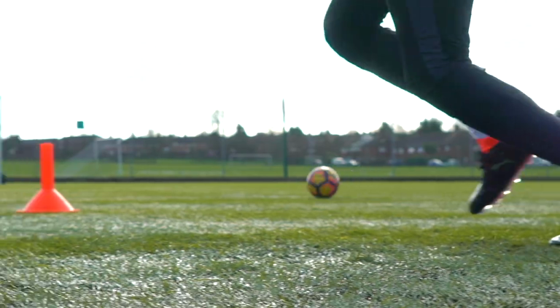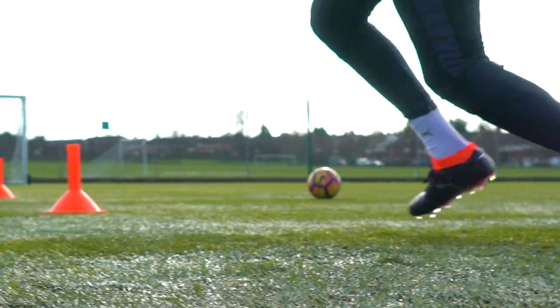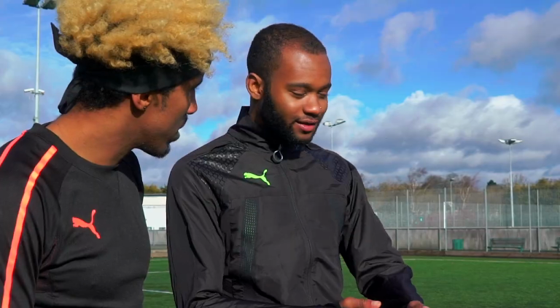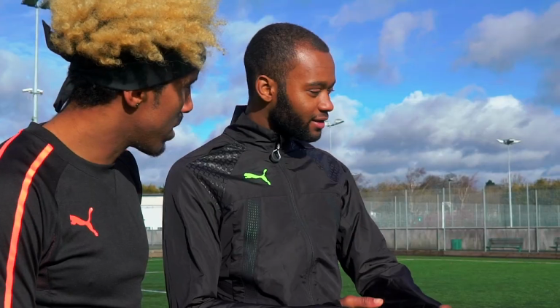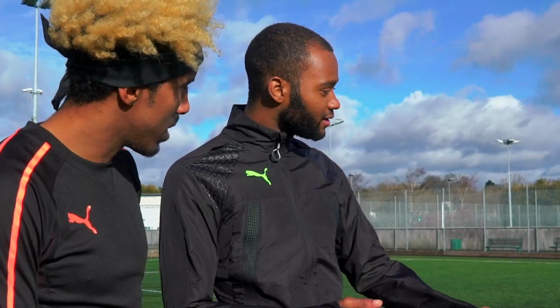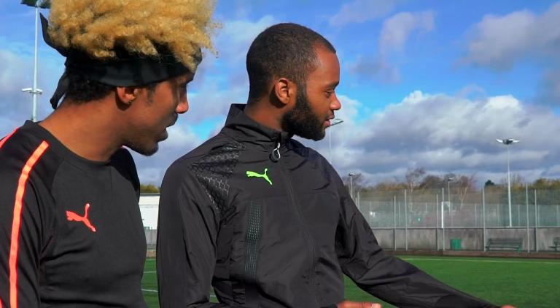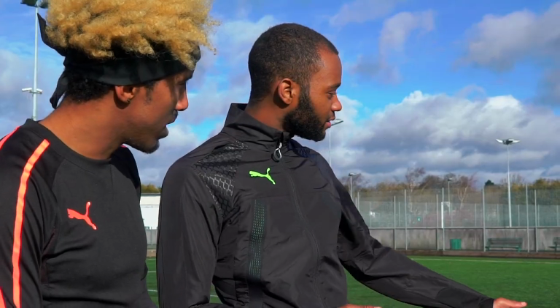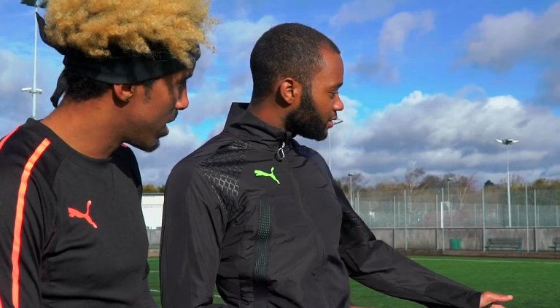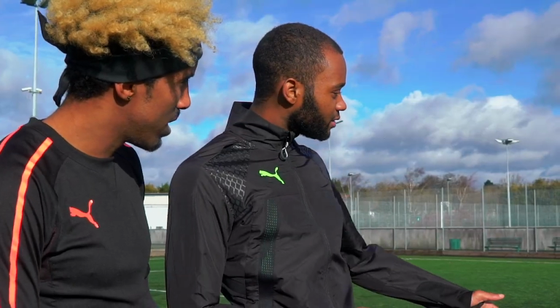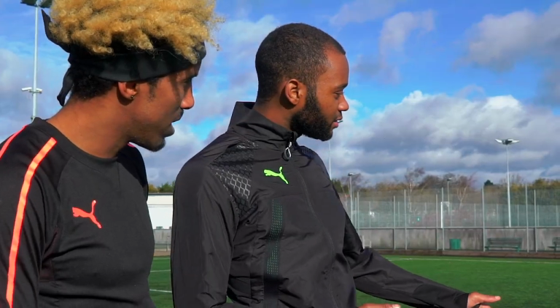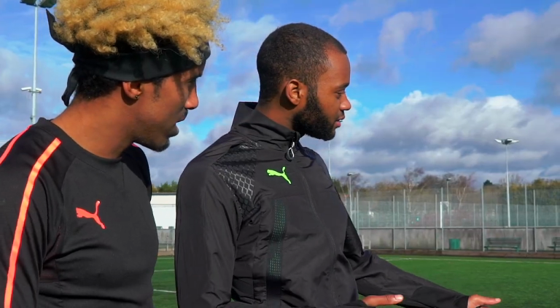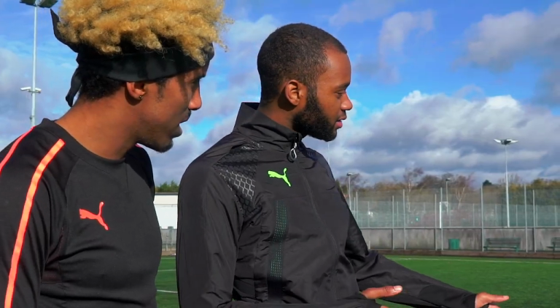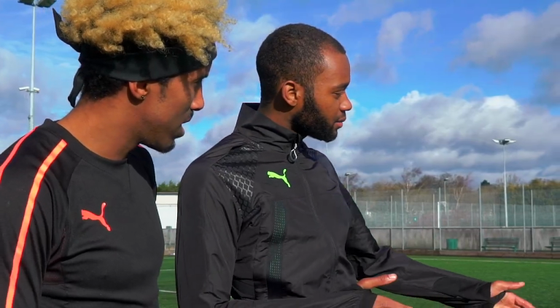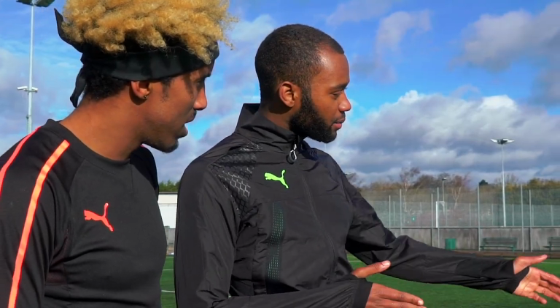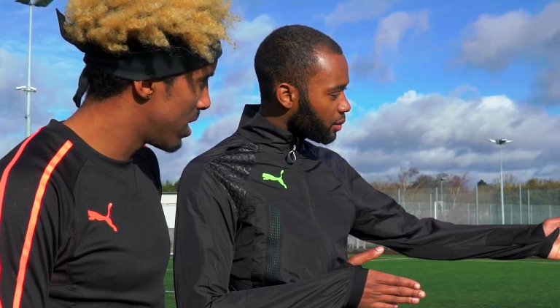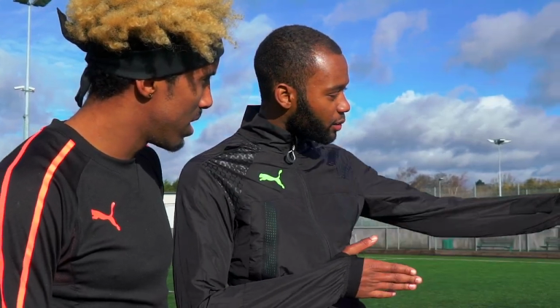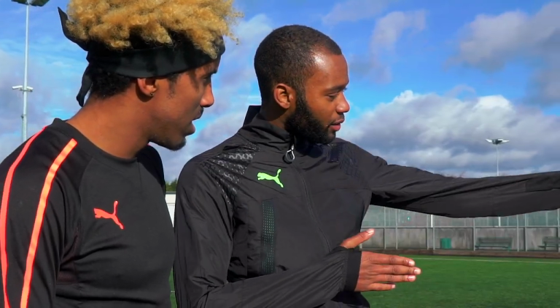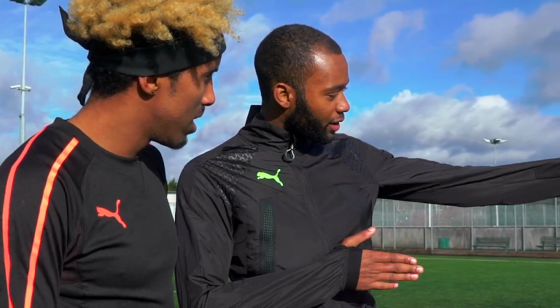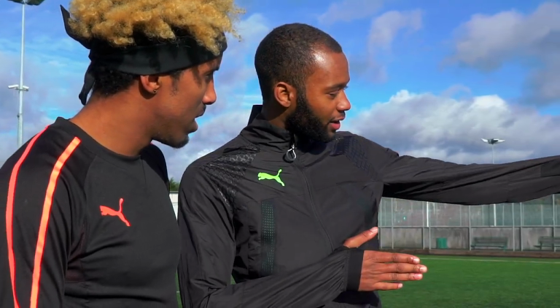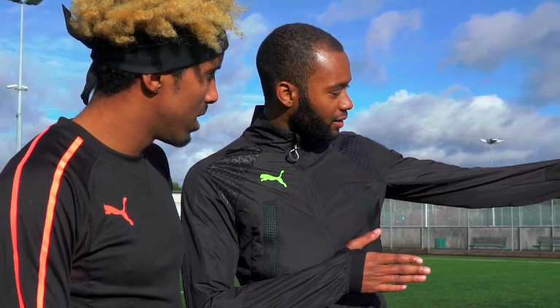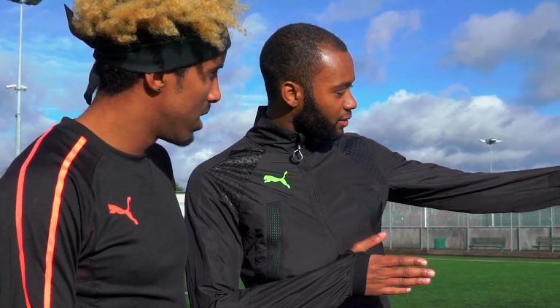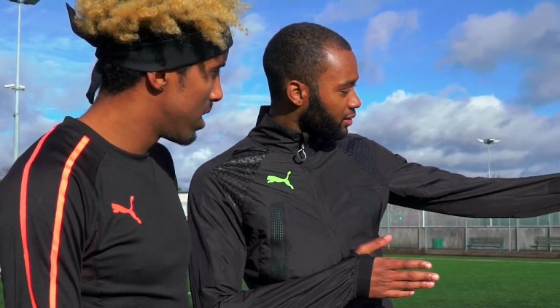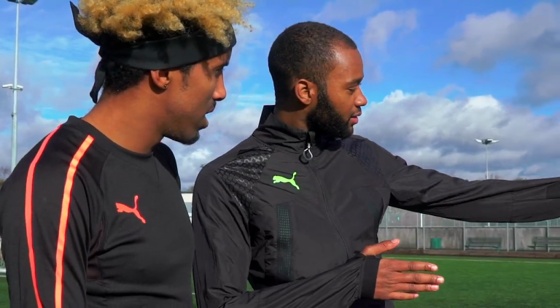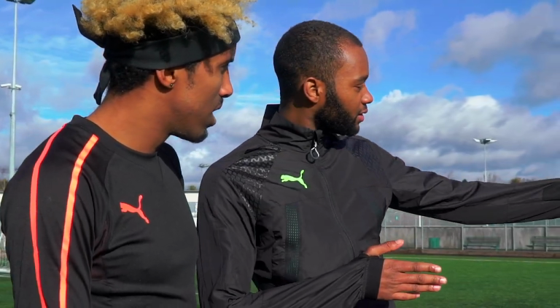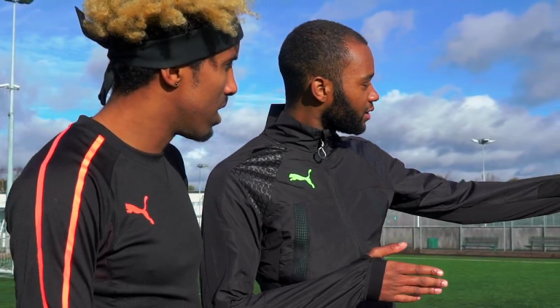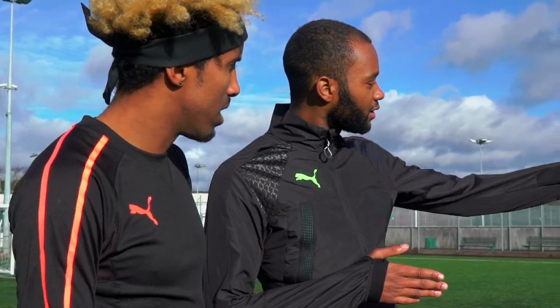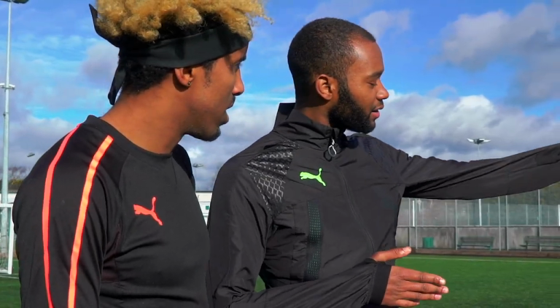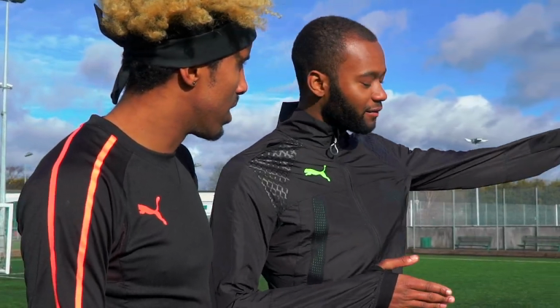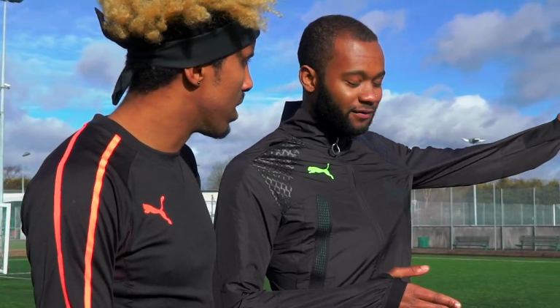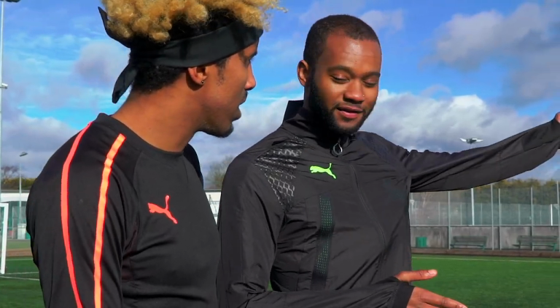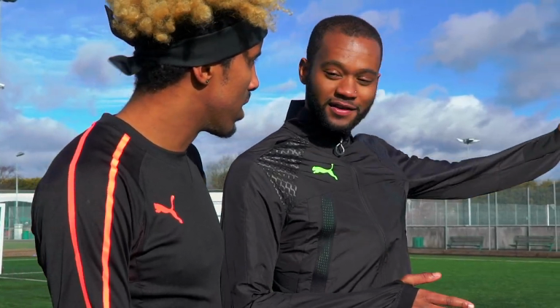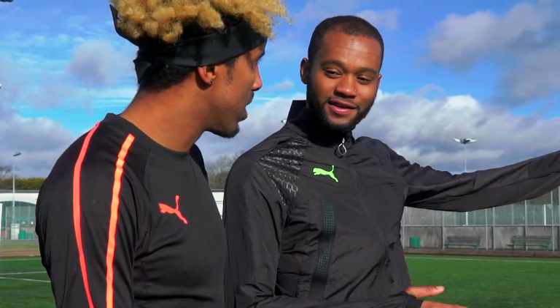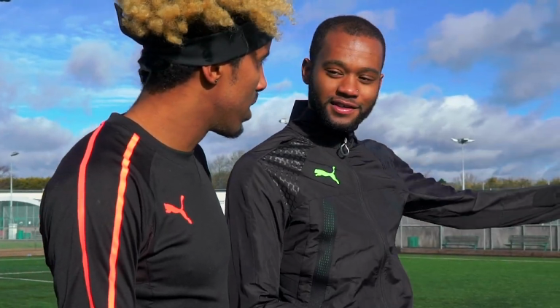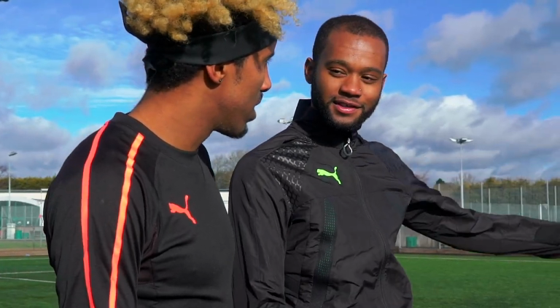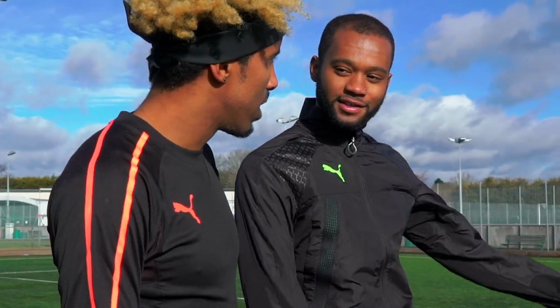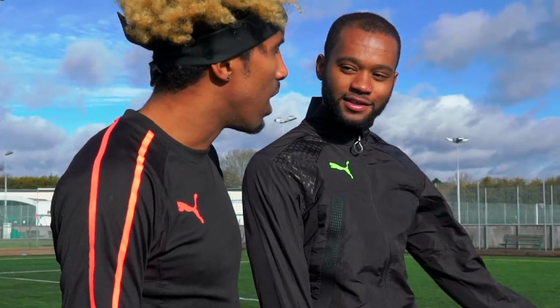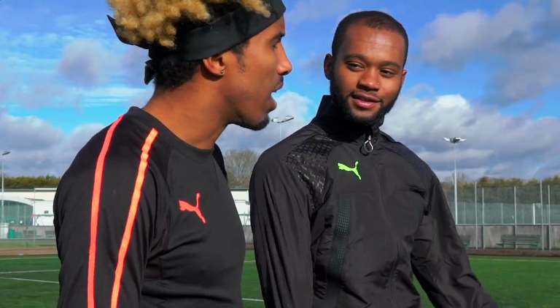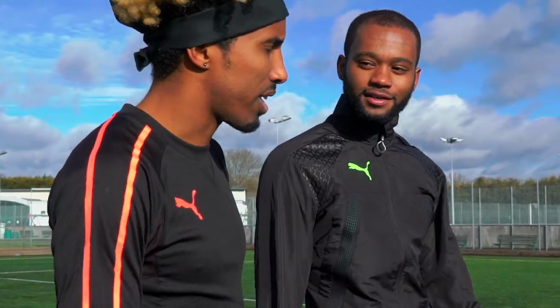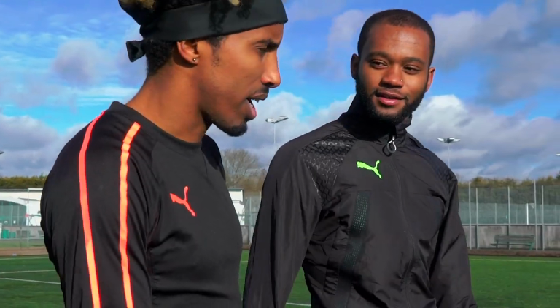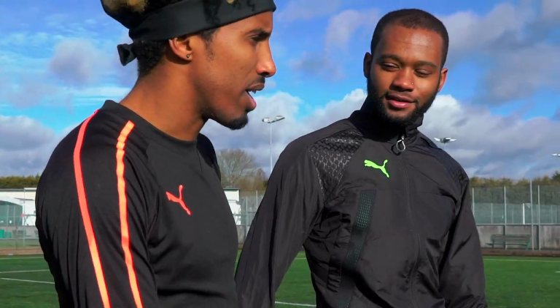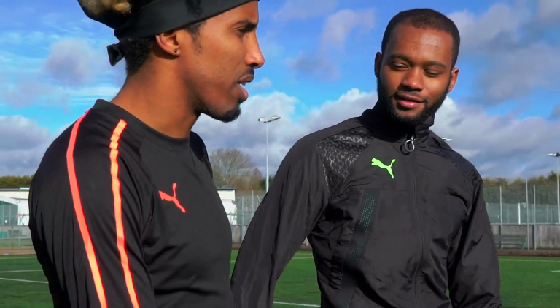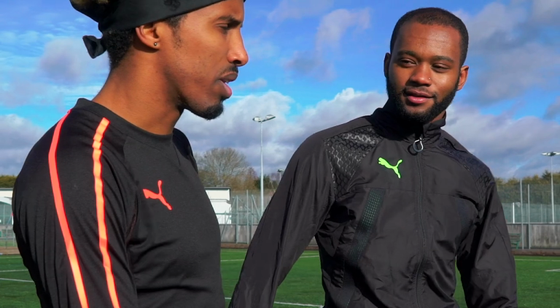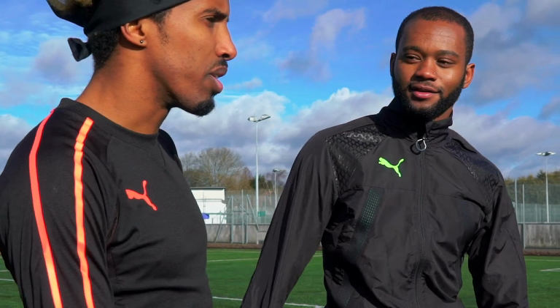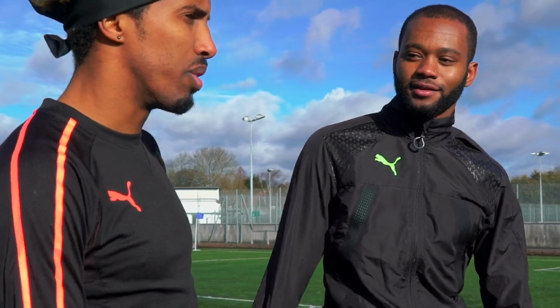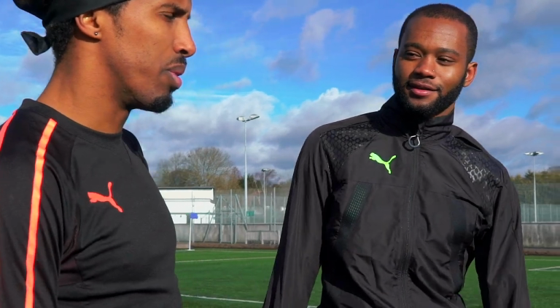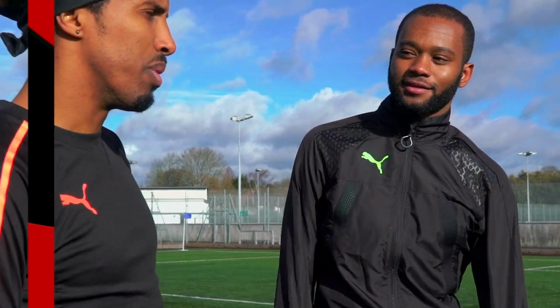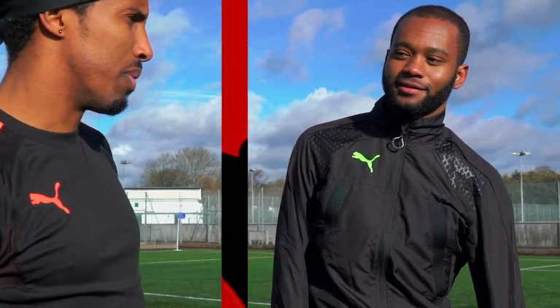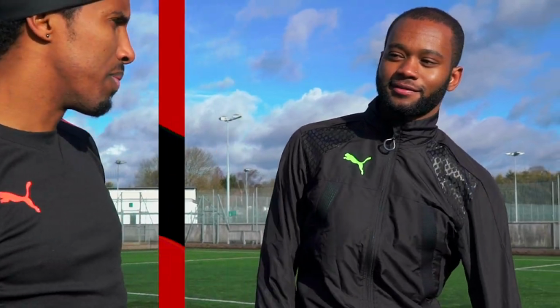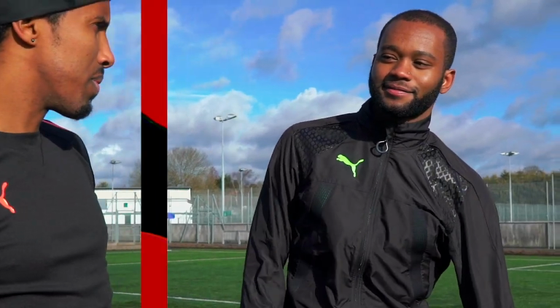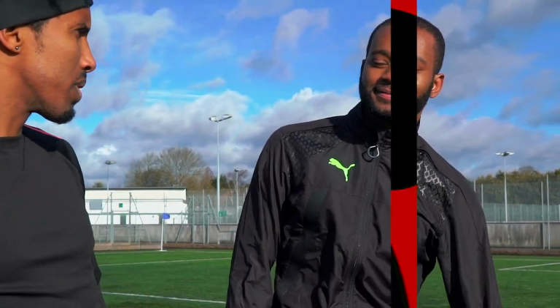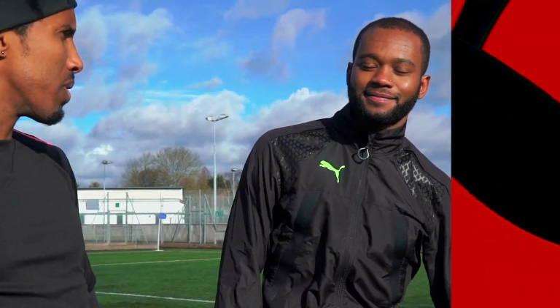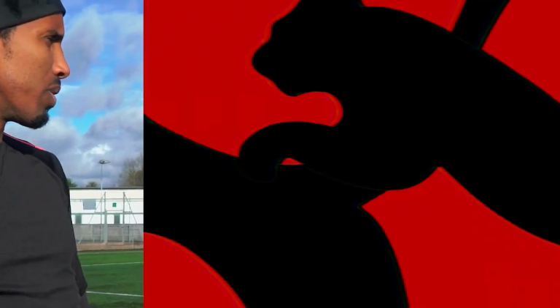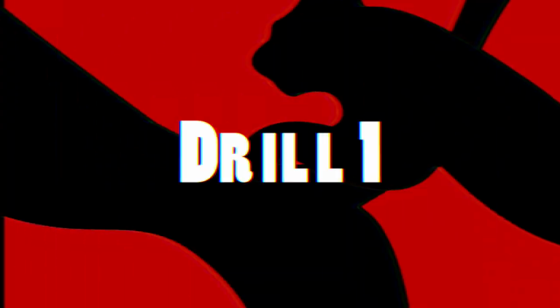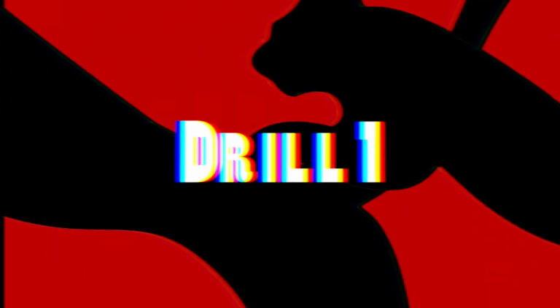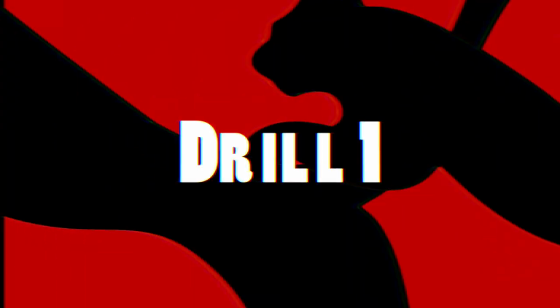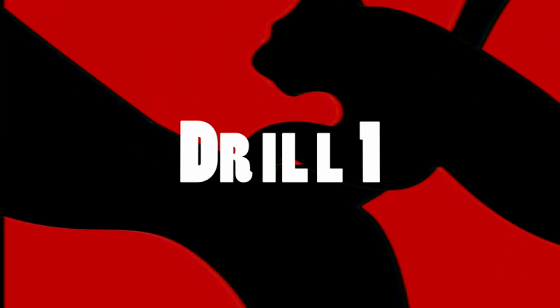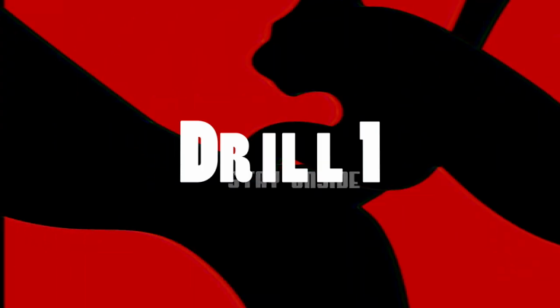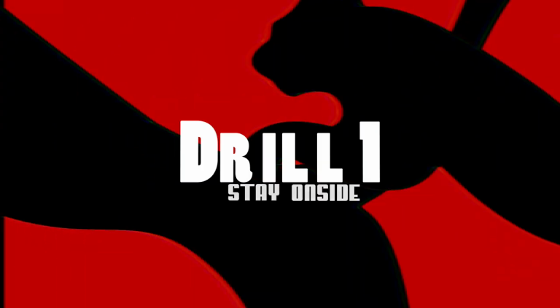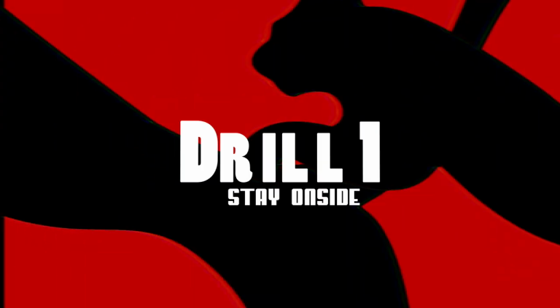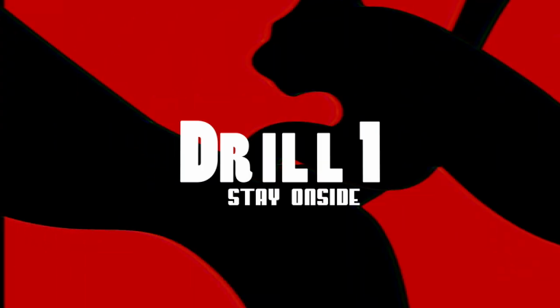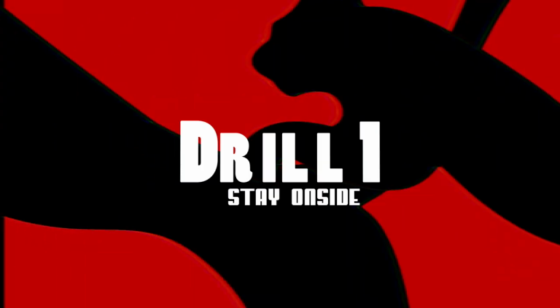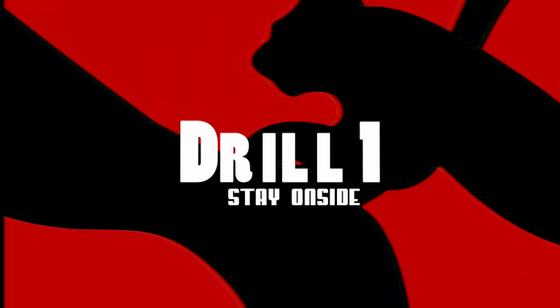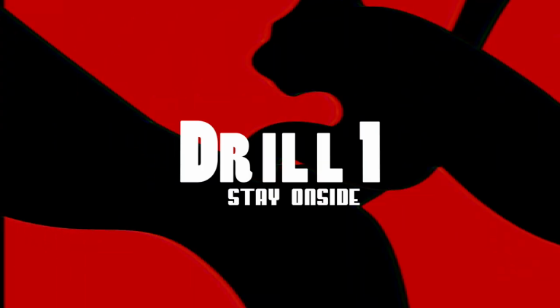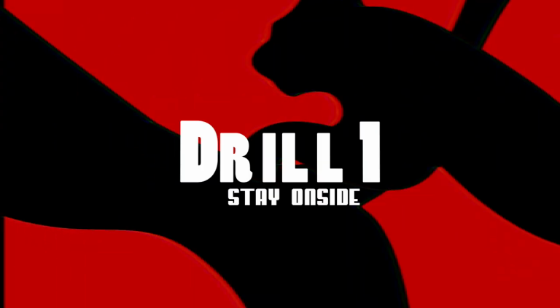Our pitch technician Zach is going to help me out with the drills. He's got three designs, just explaining it now and we're going to crack on. Drill one: stay on side.